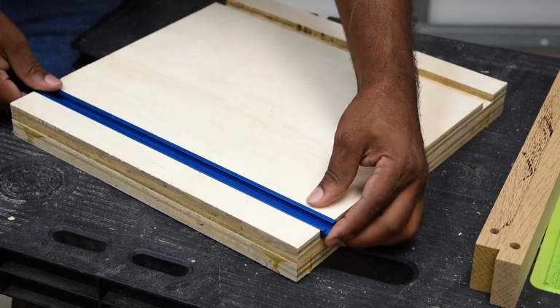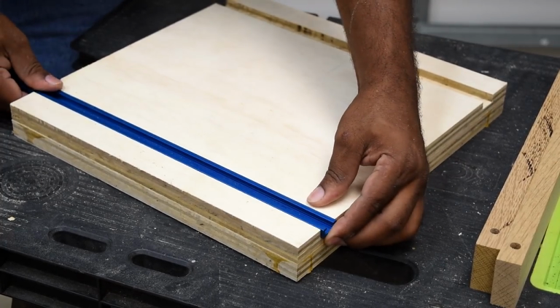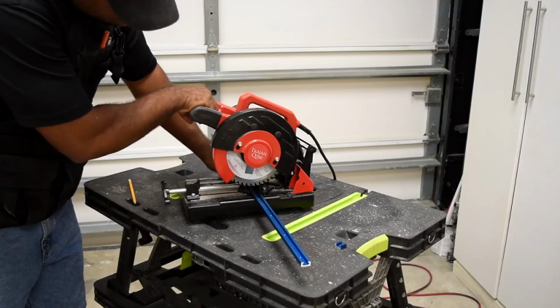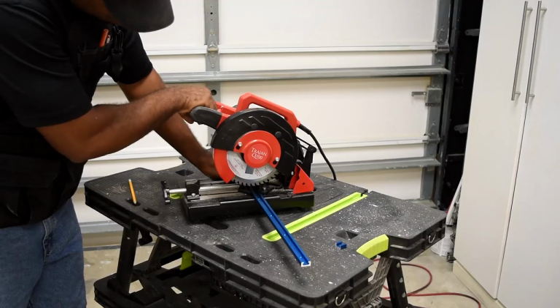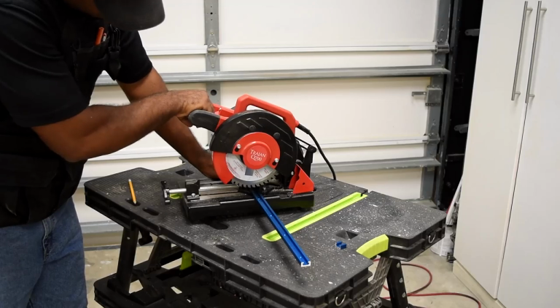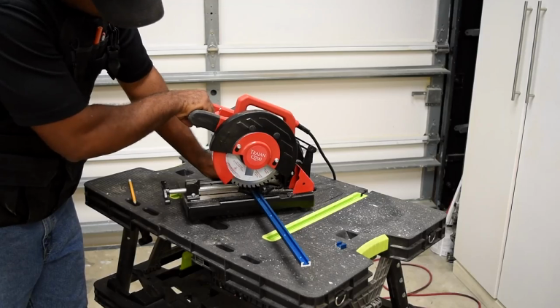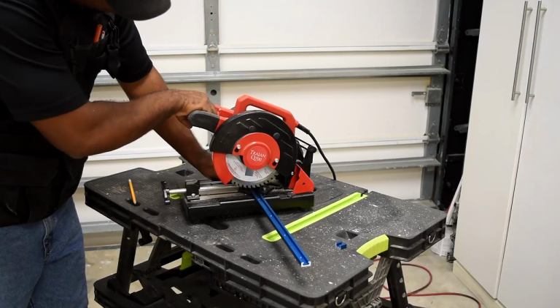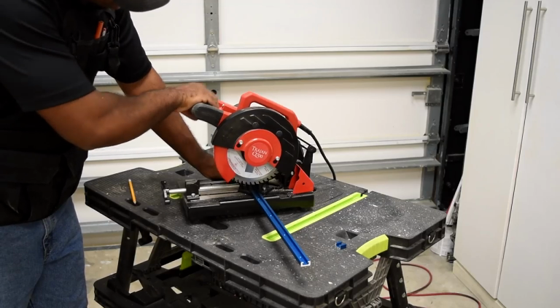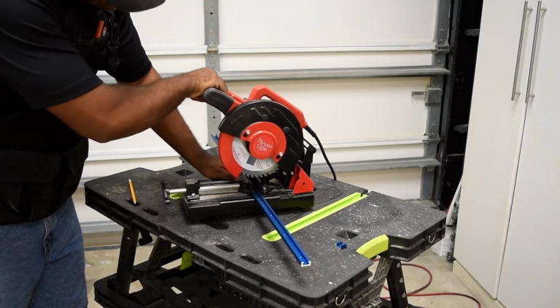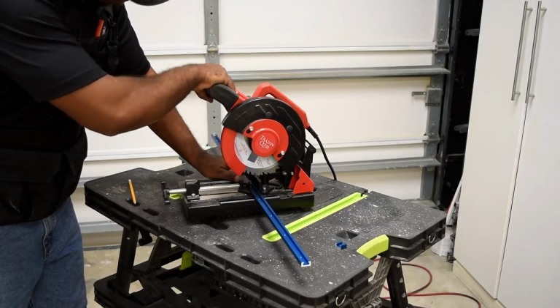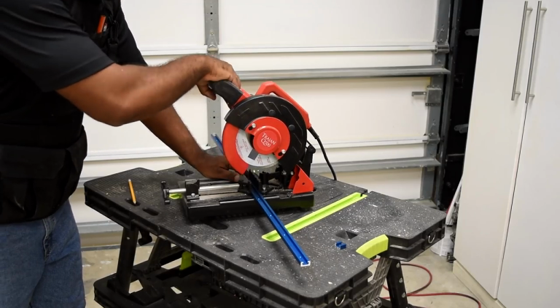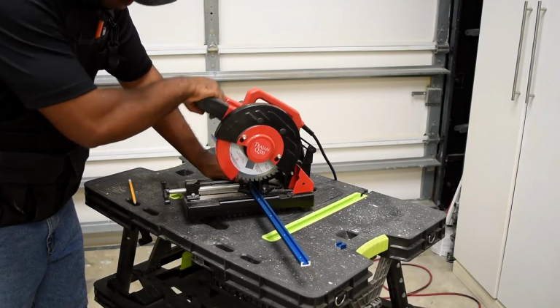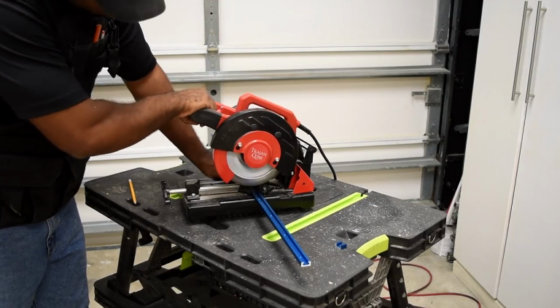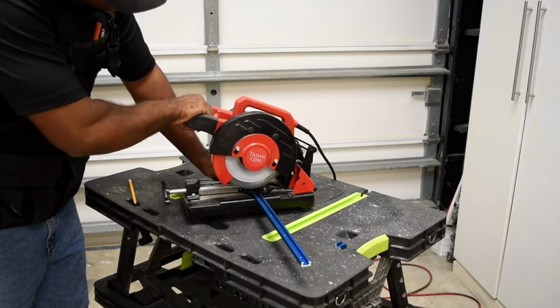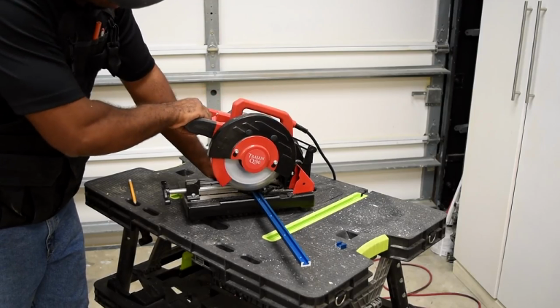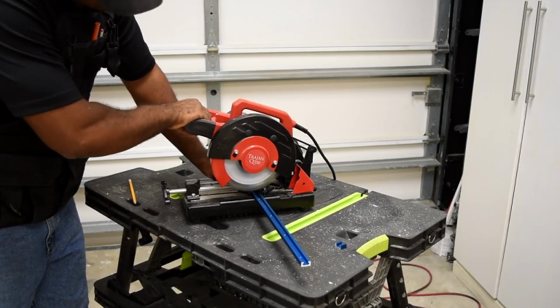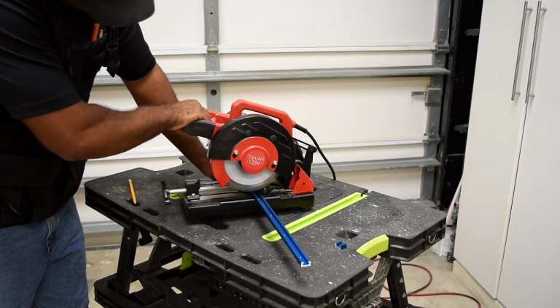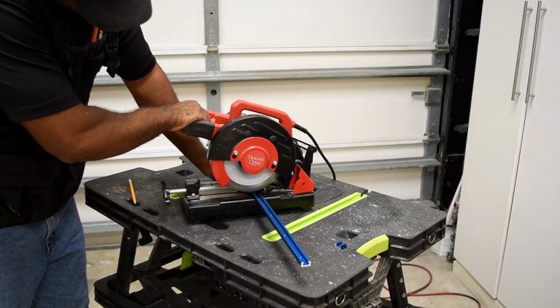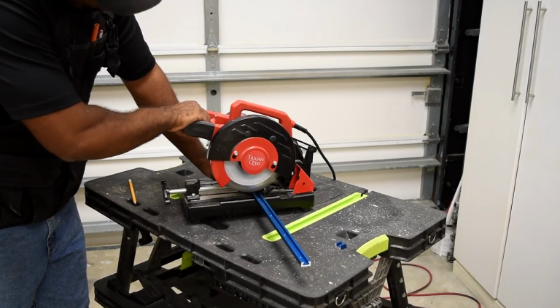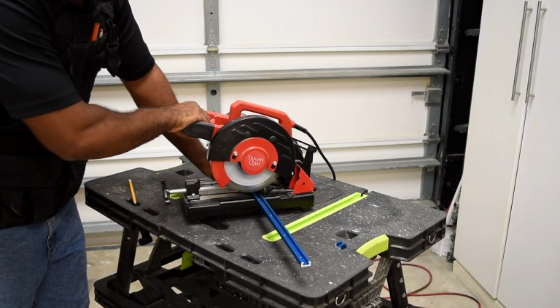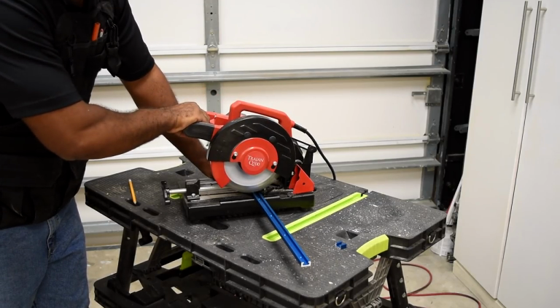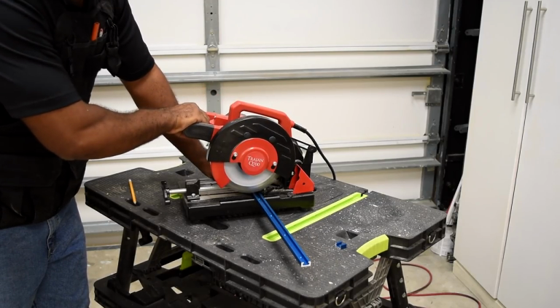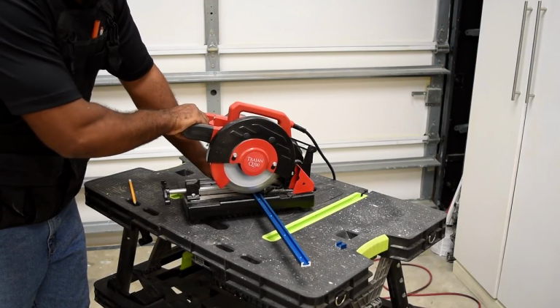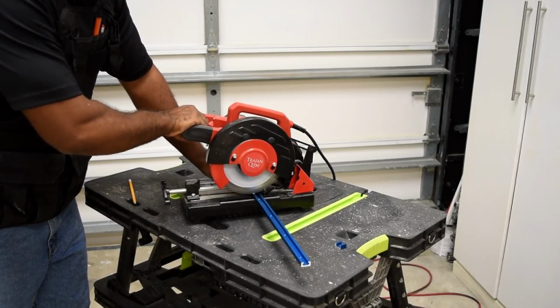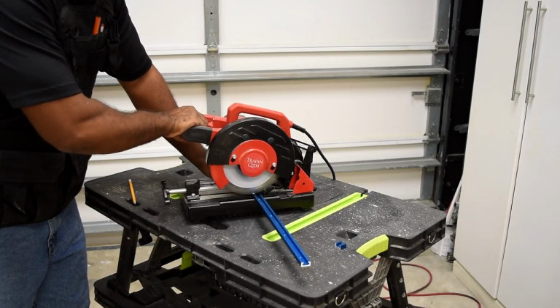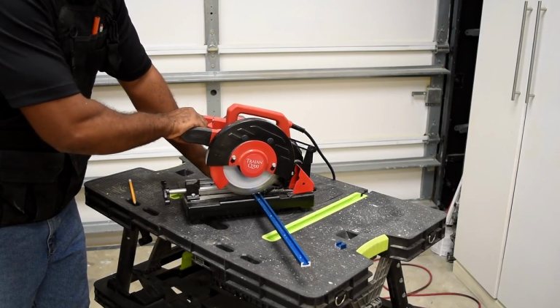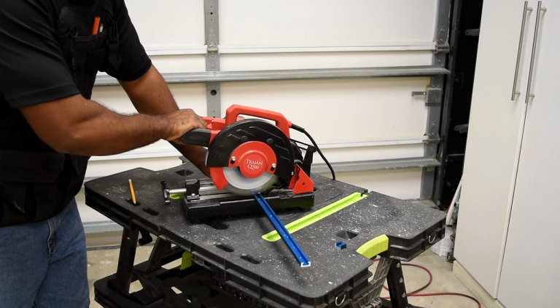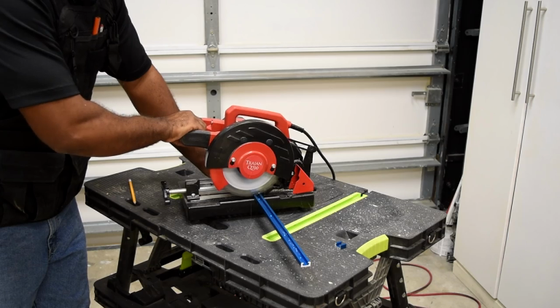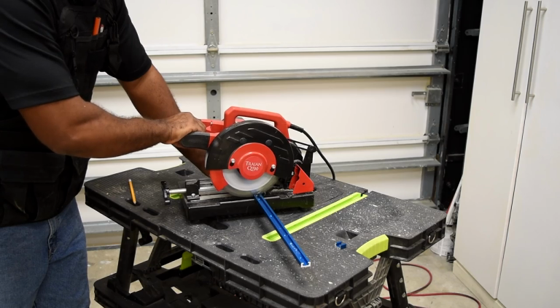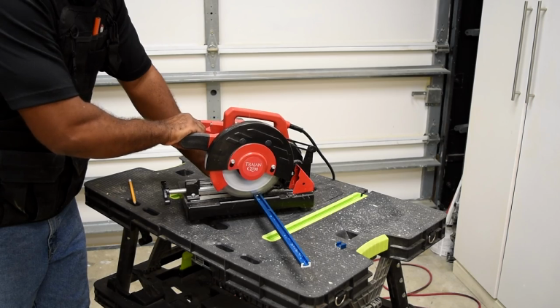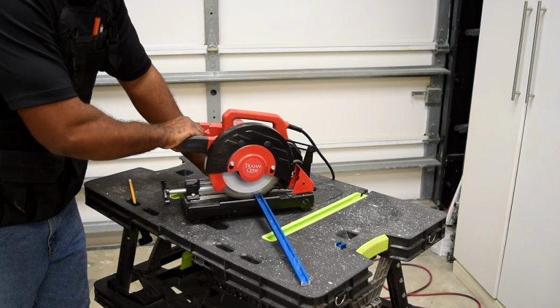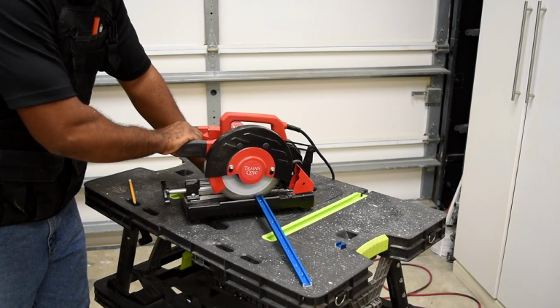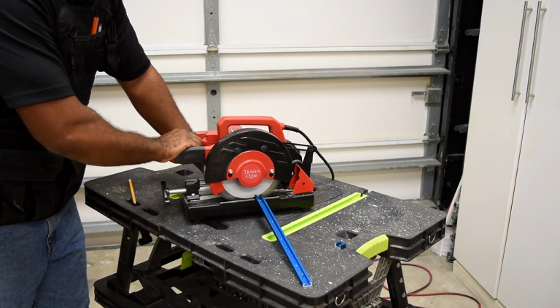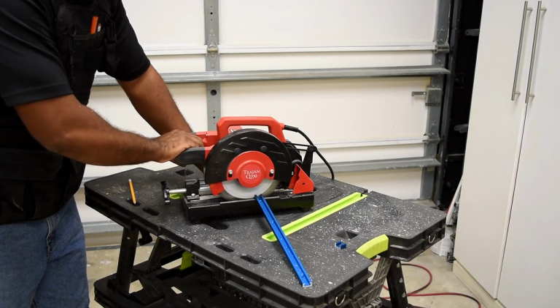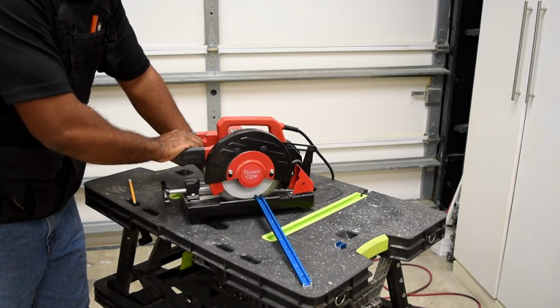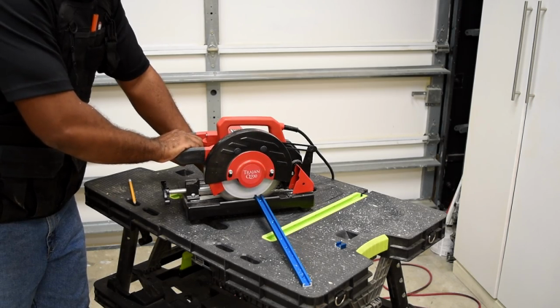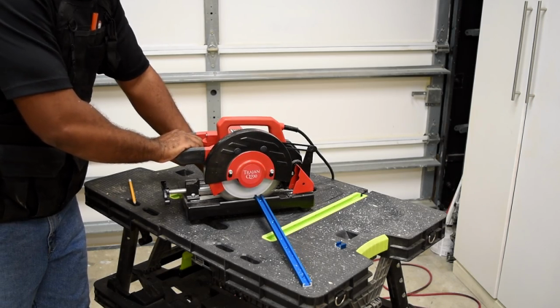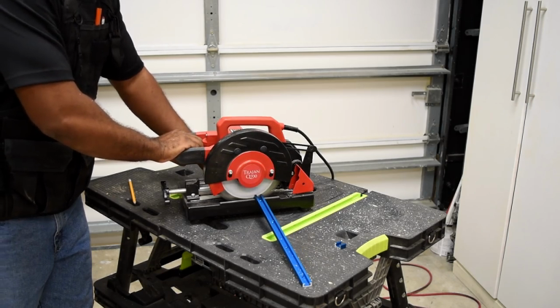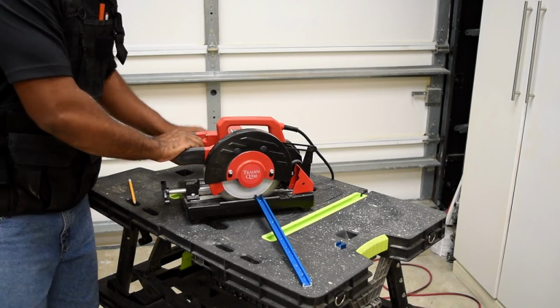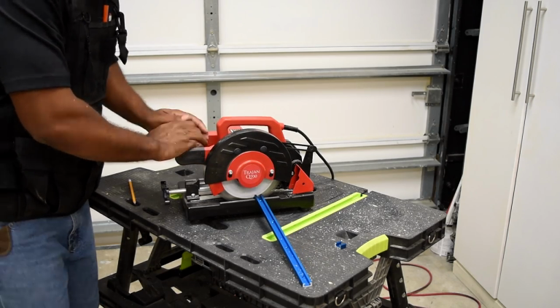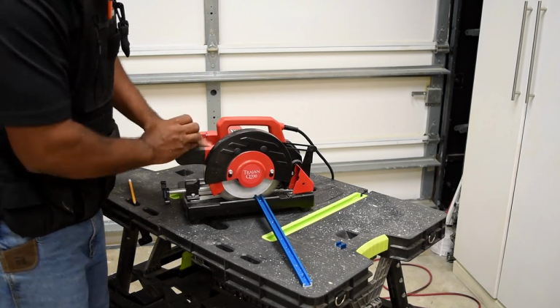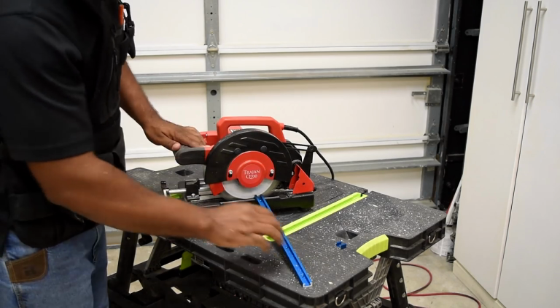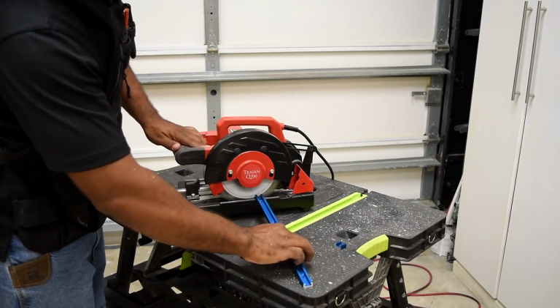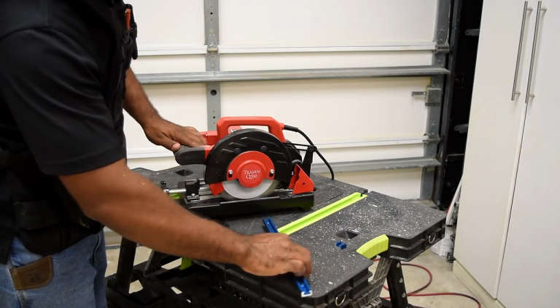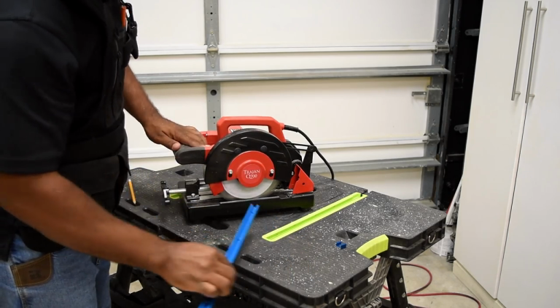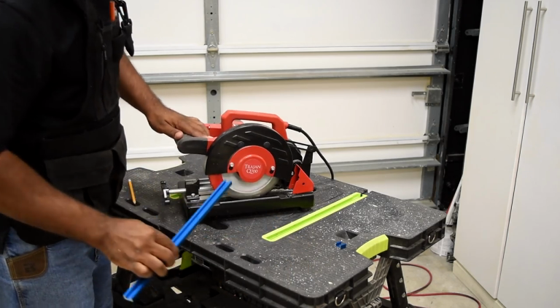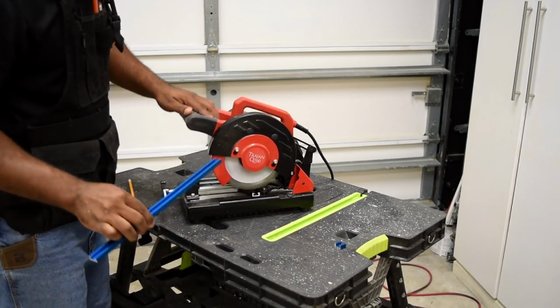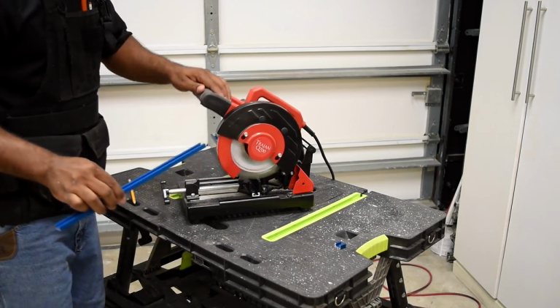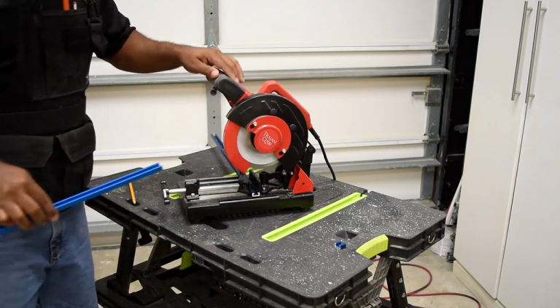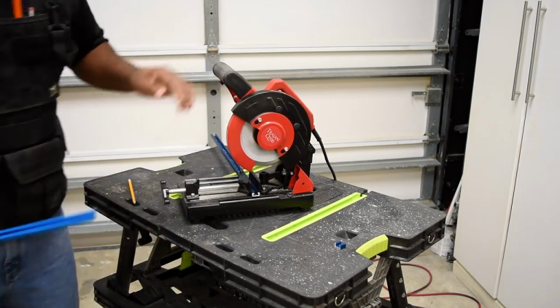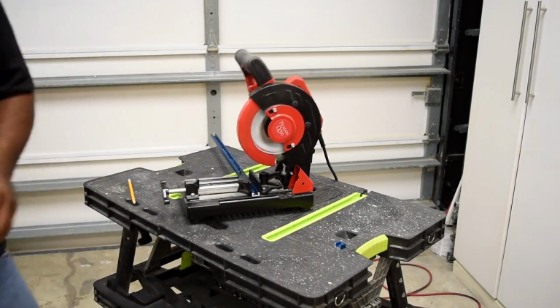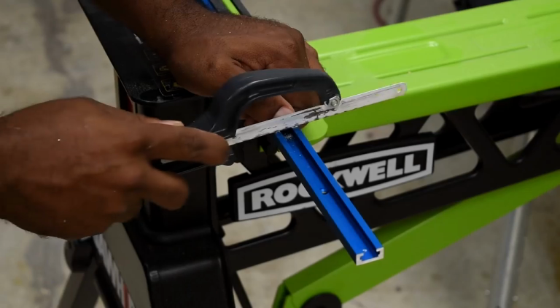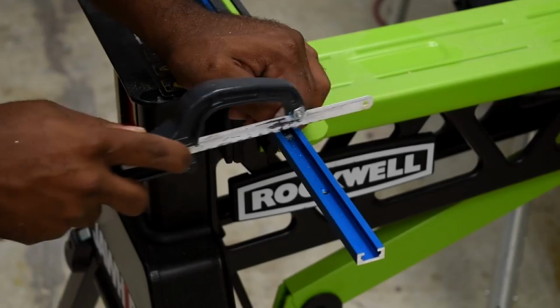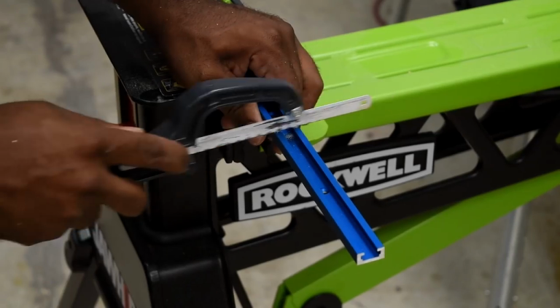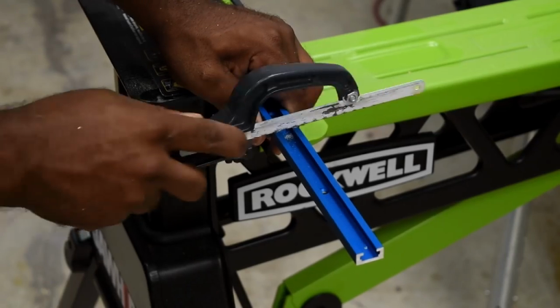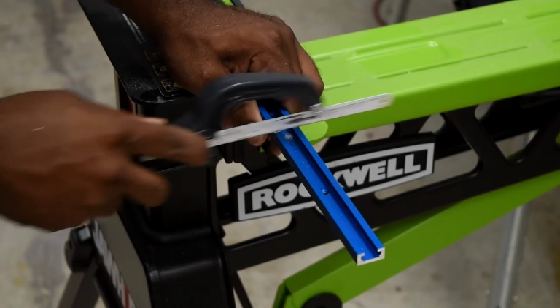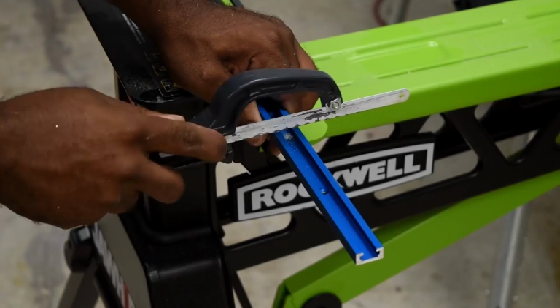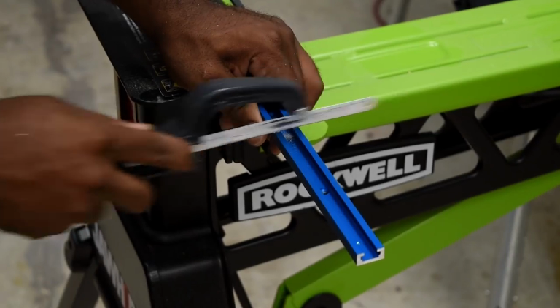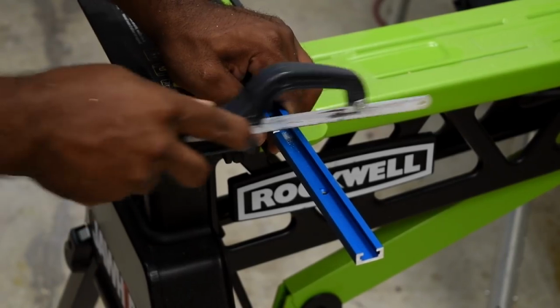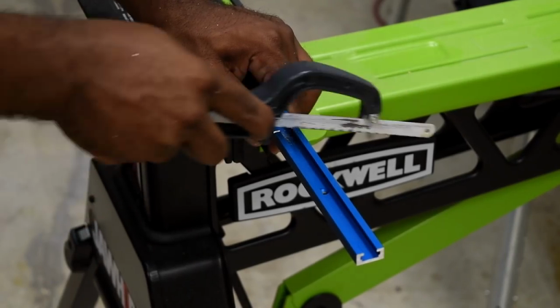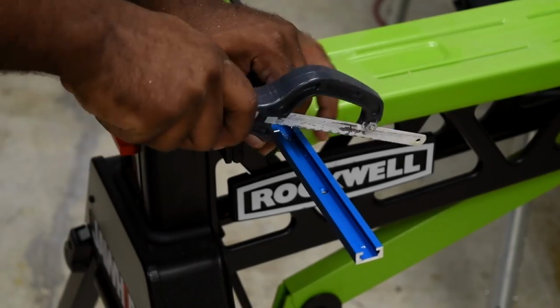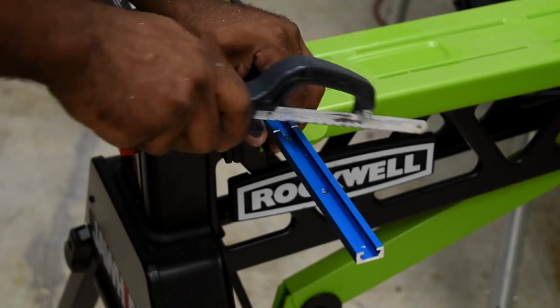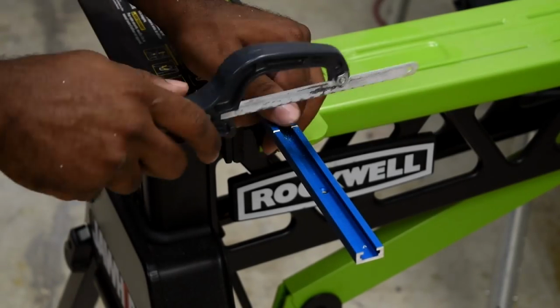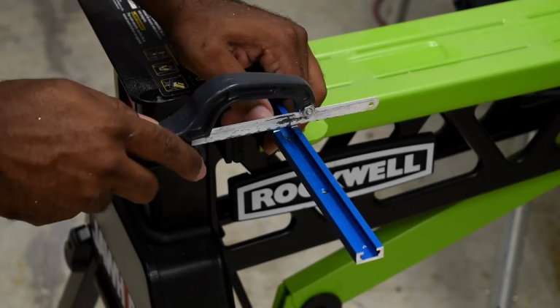Cut the T-track to the length of the board. It's made of aluminum, so you can cut it with a metal cutting blade or you can also use a handsaw.